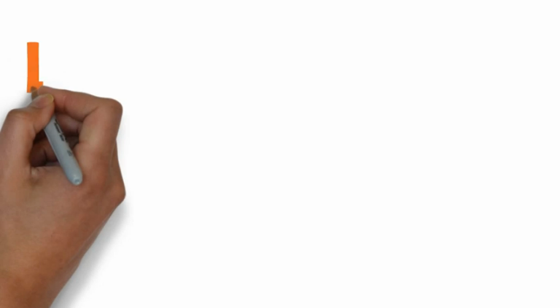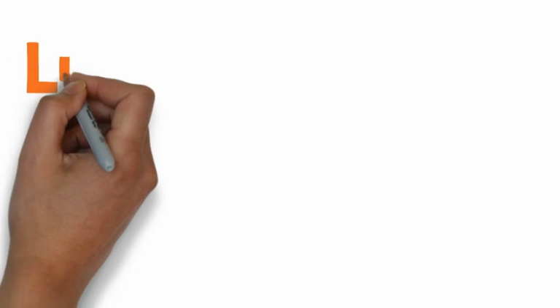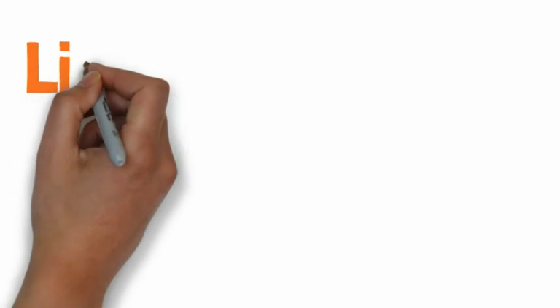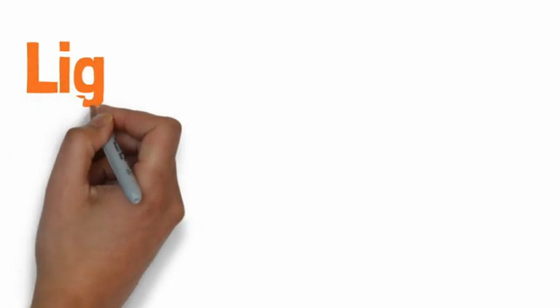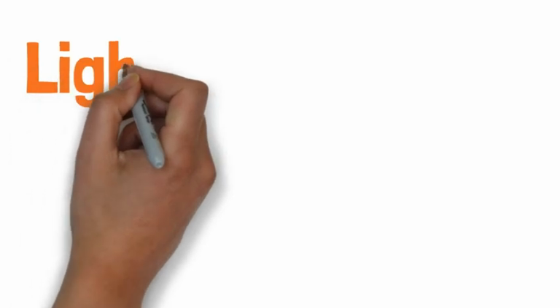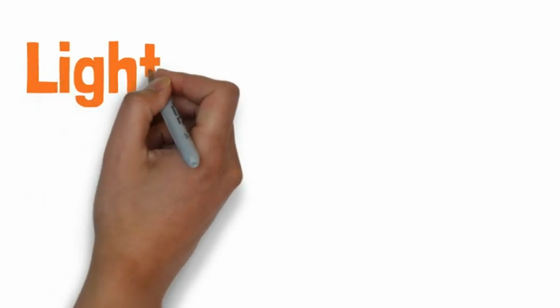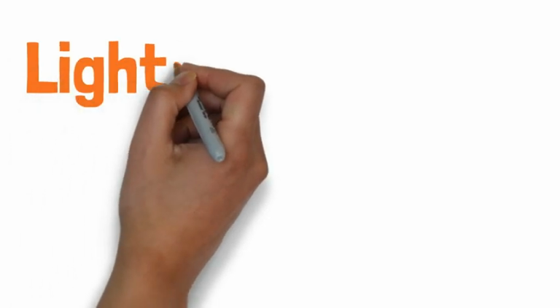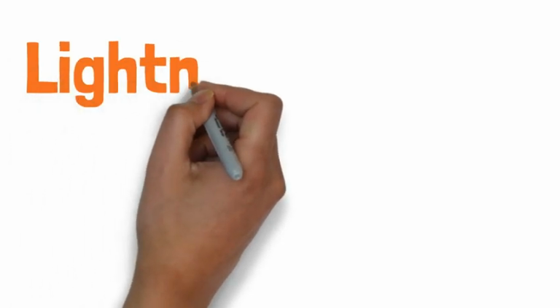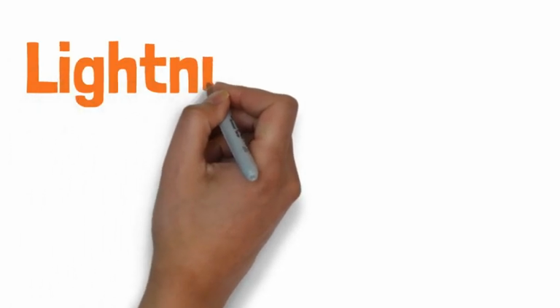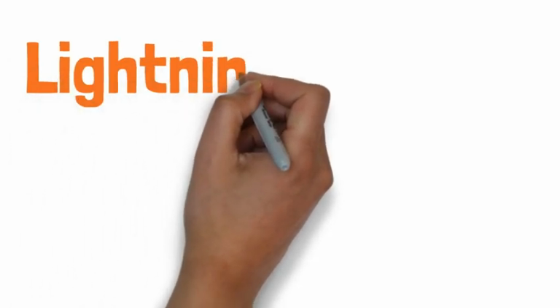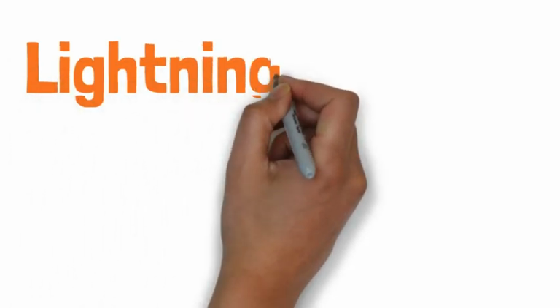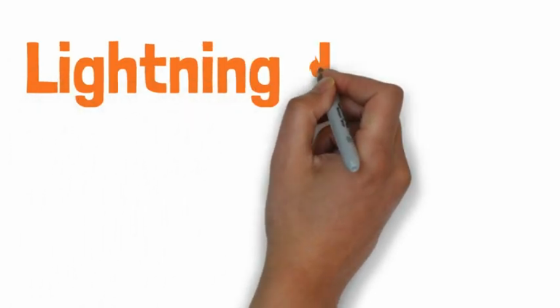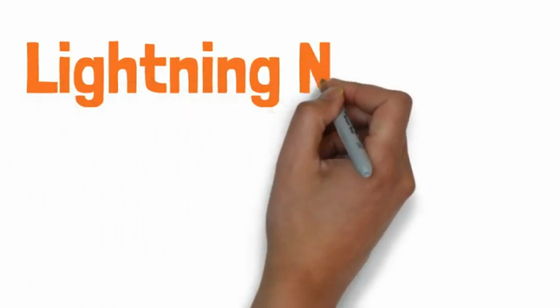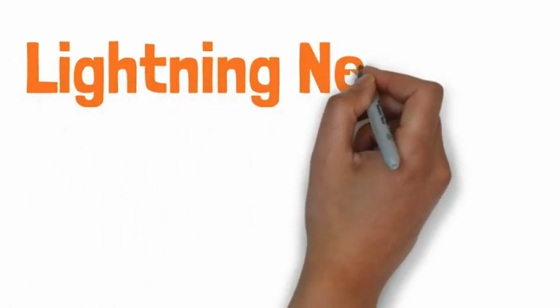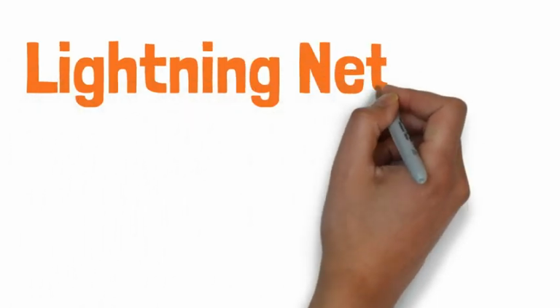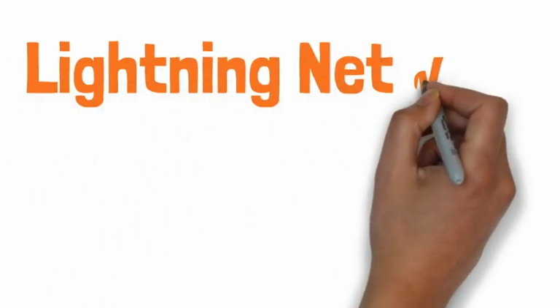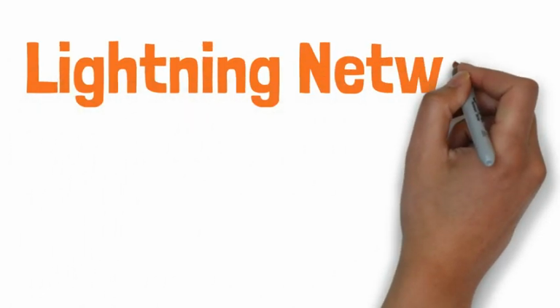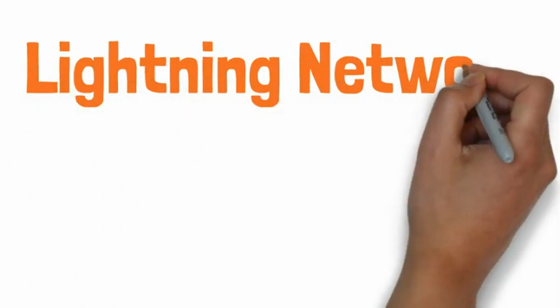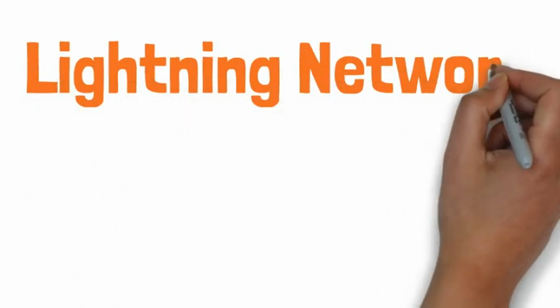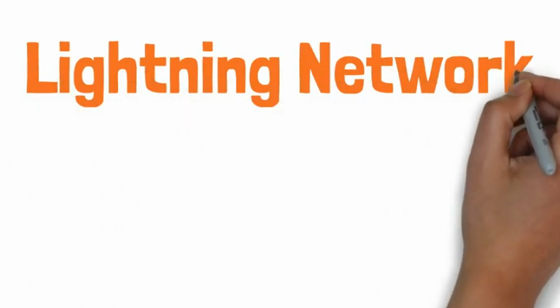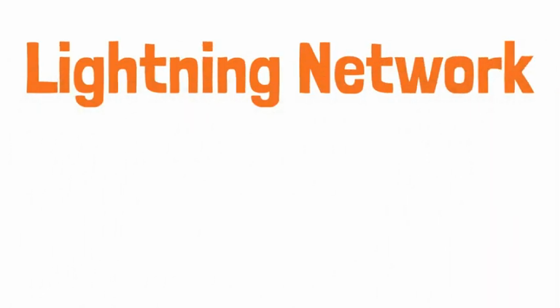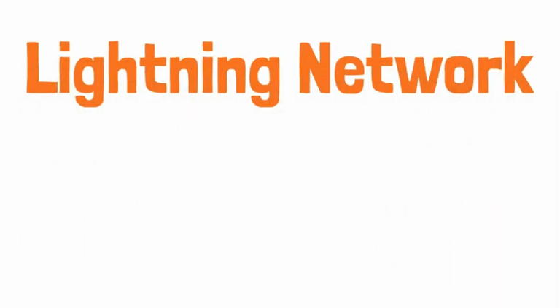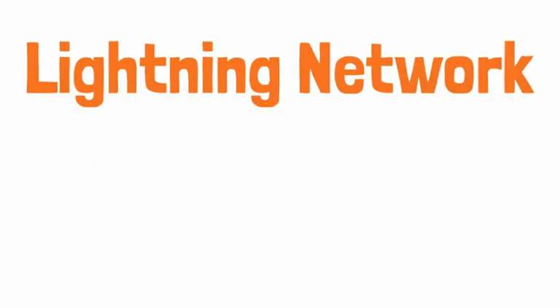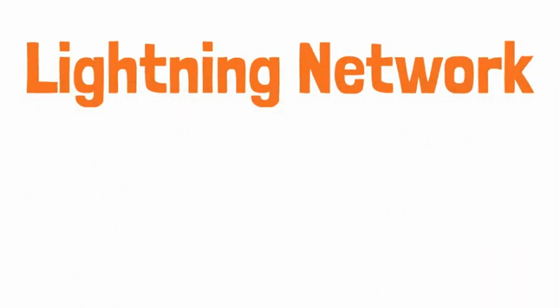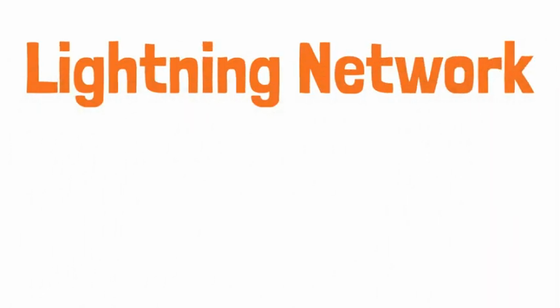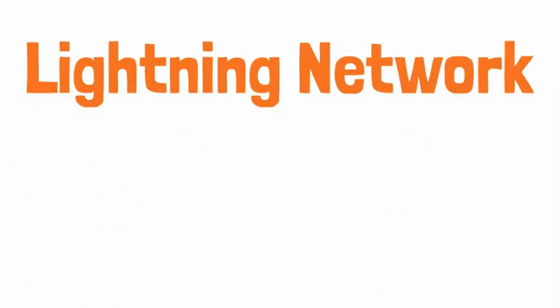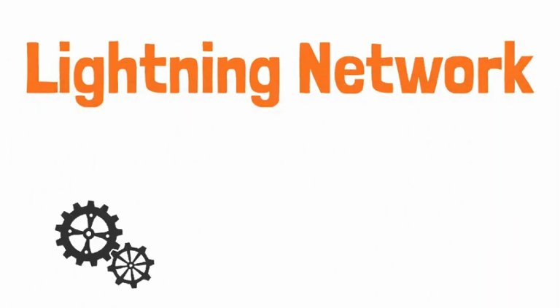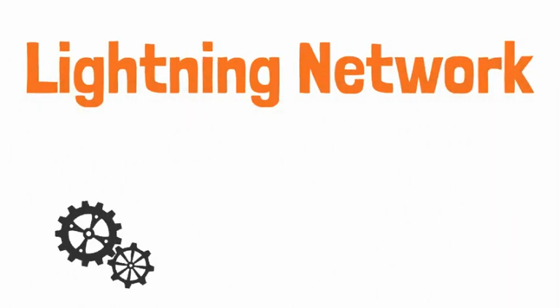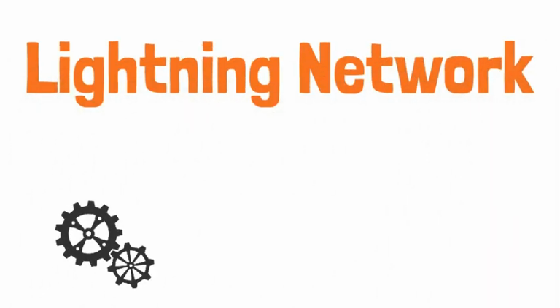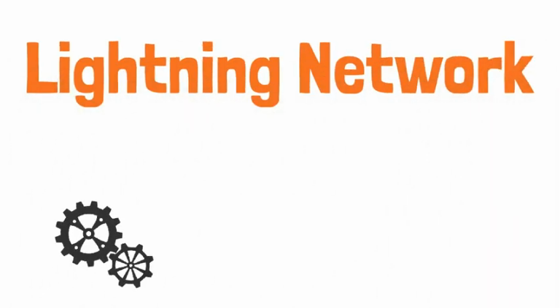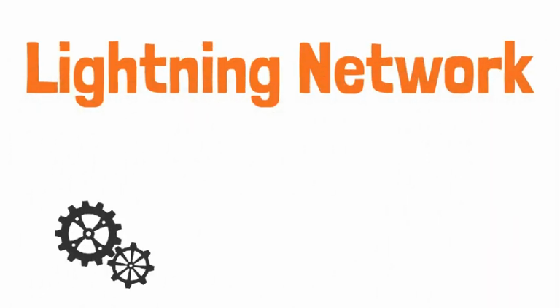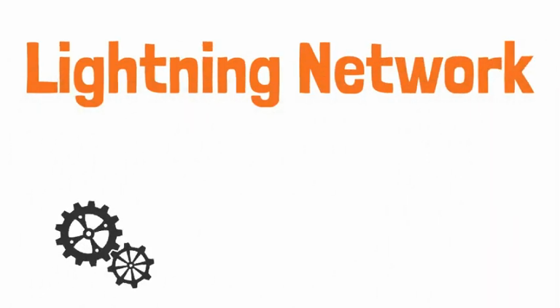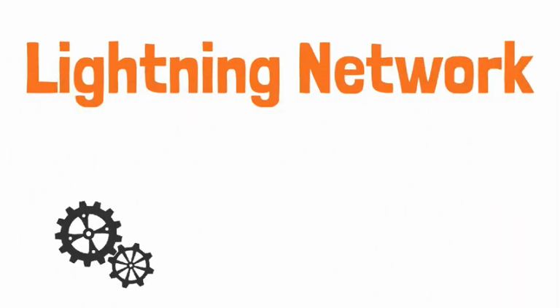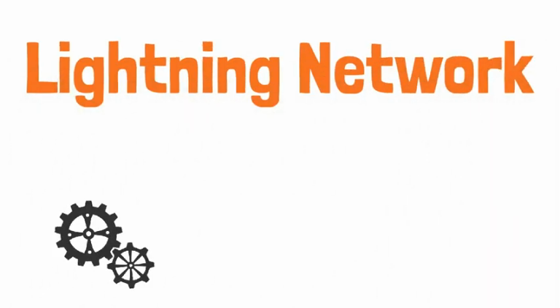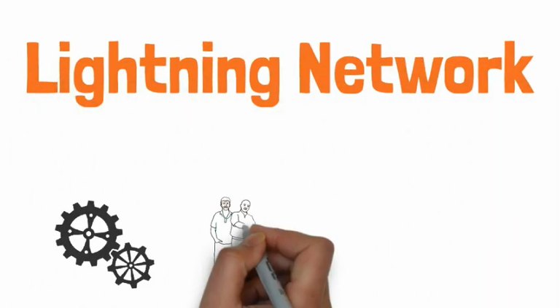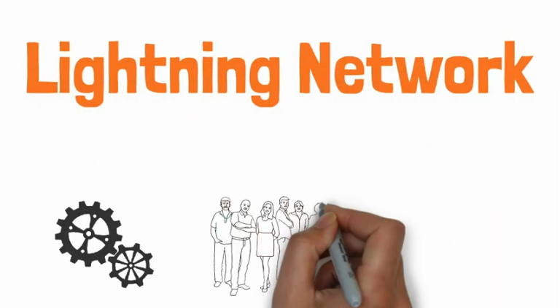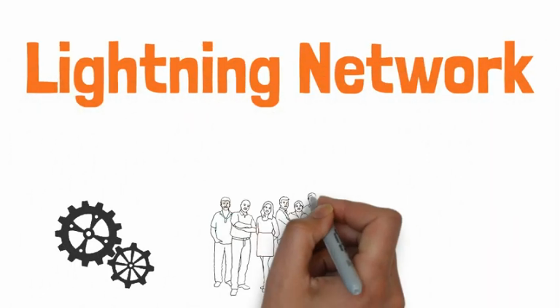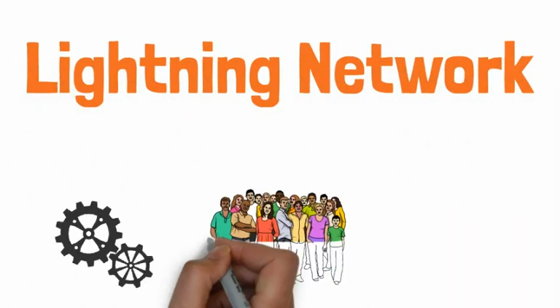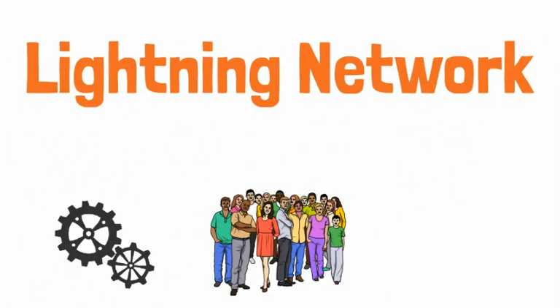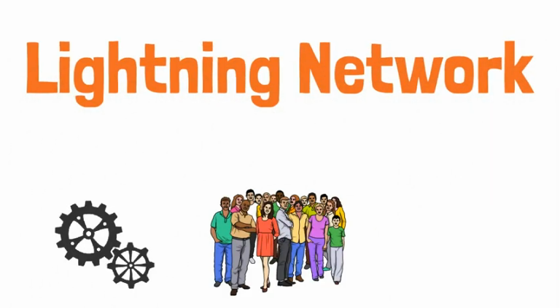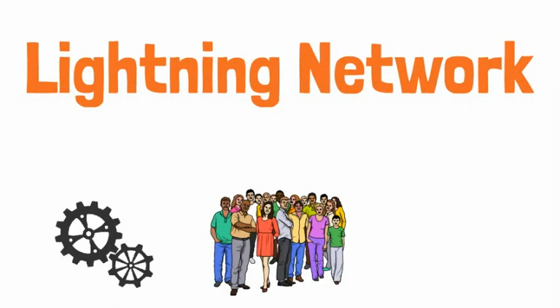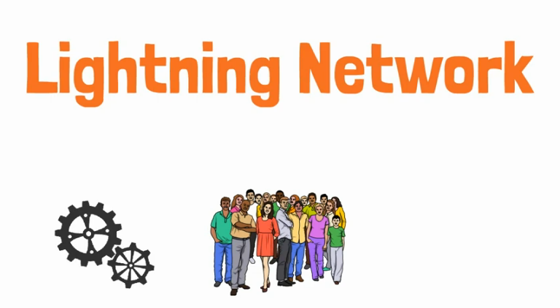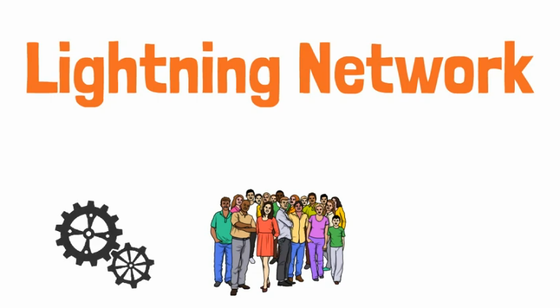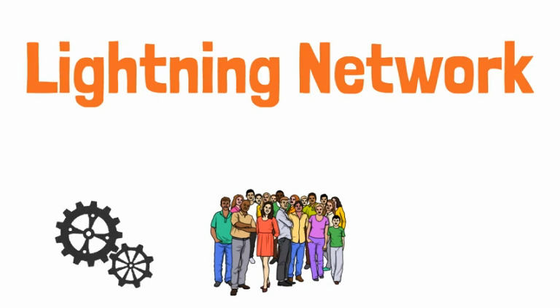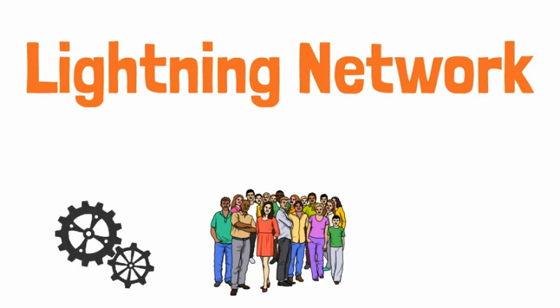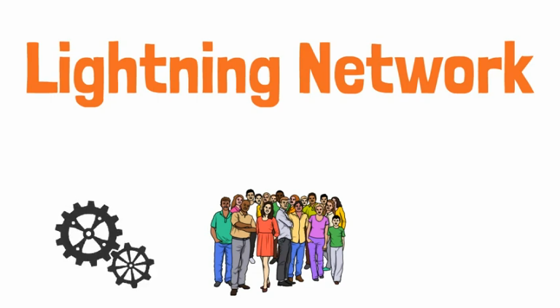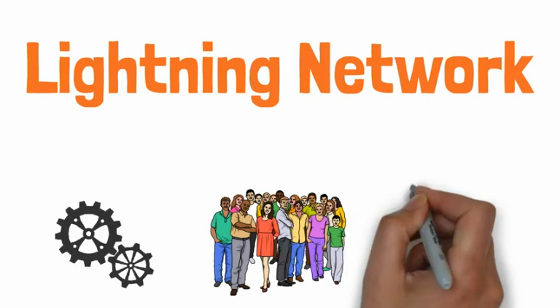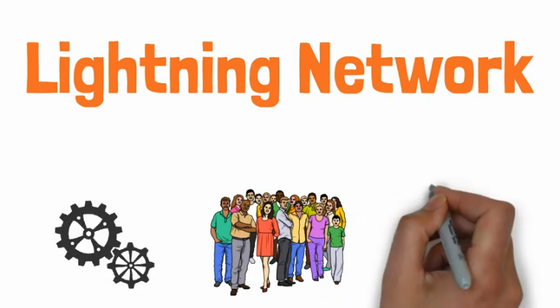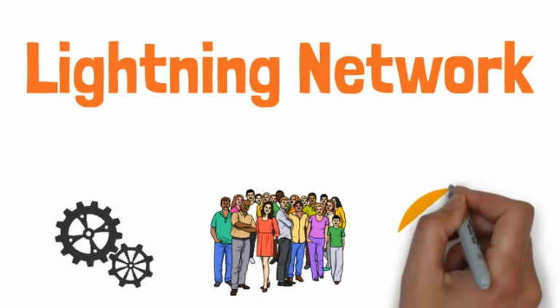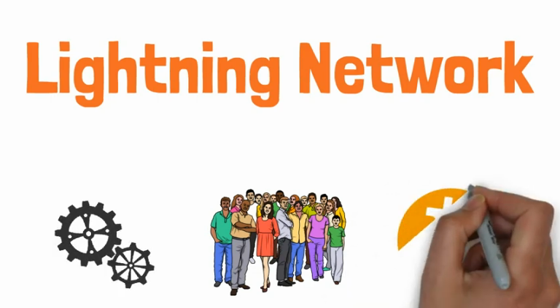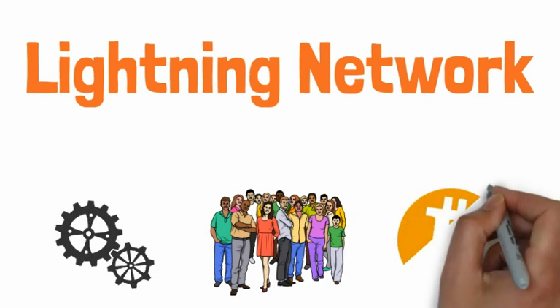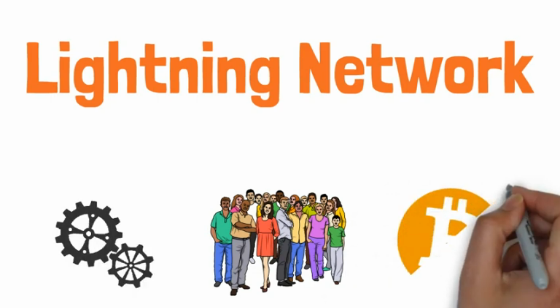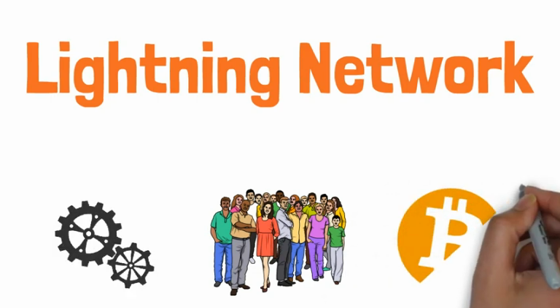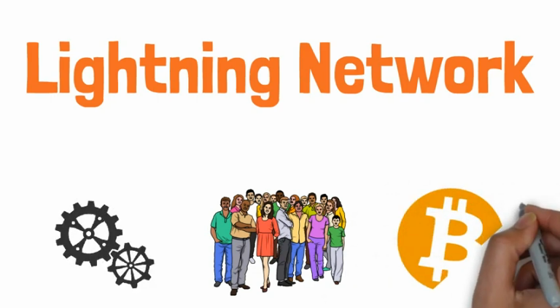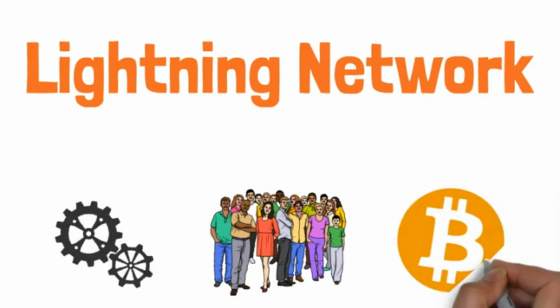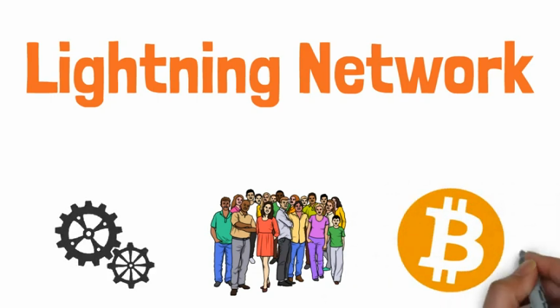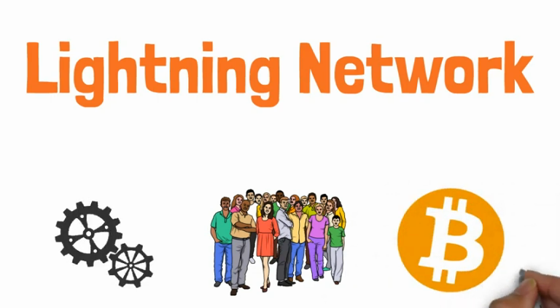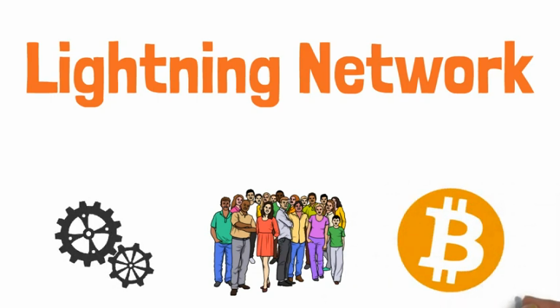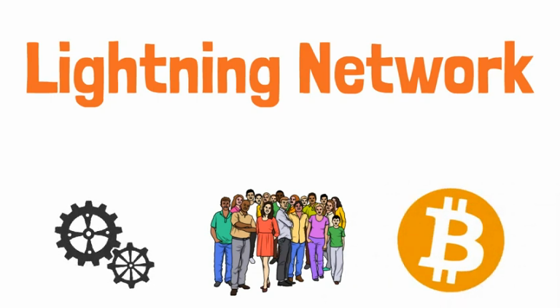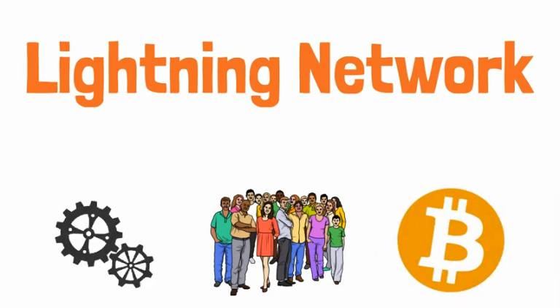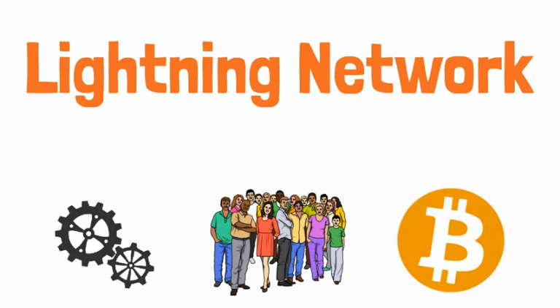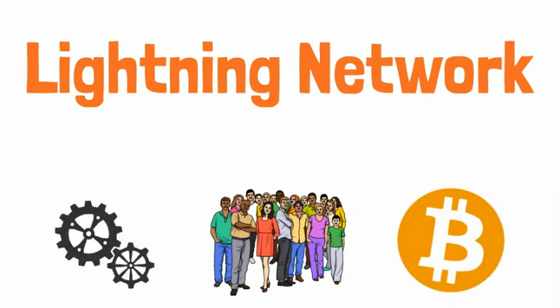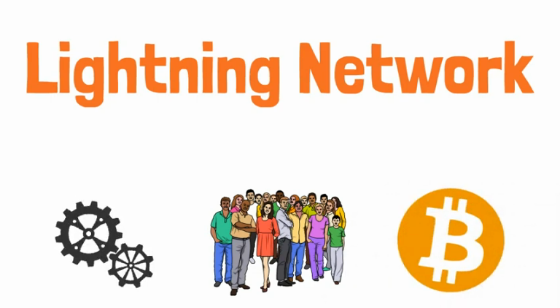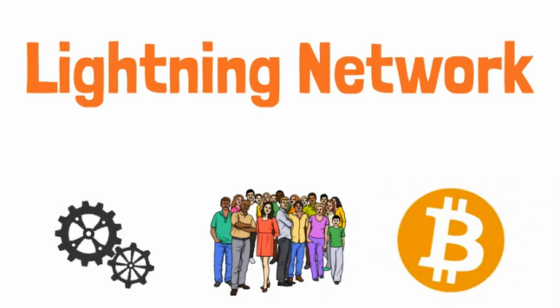In this video, we're going to go over the Lightning Network — how it works, how it makes Bitcoin scalable, and how it fits in with the larger Bitcoin network.